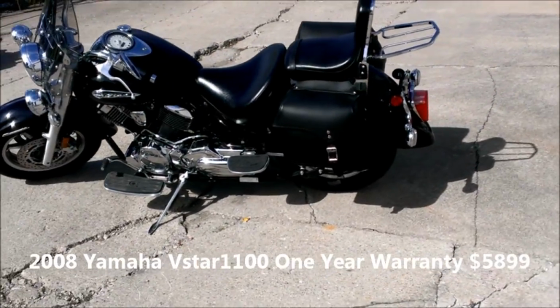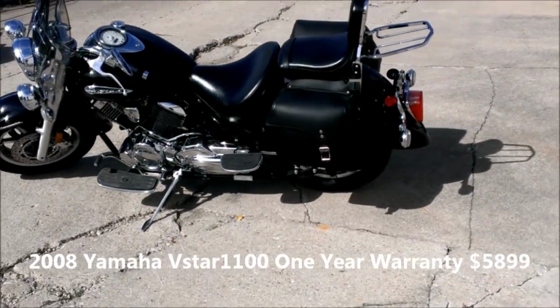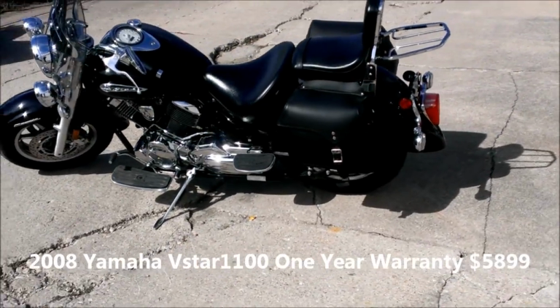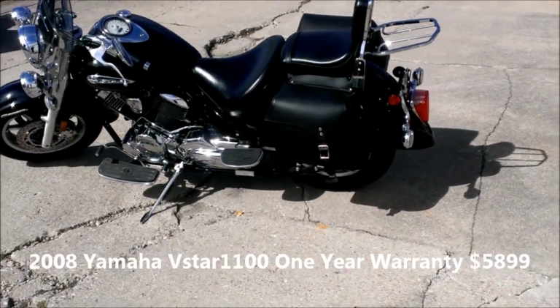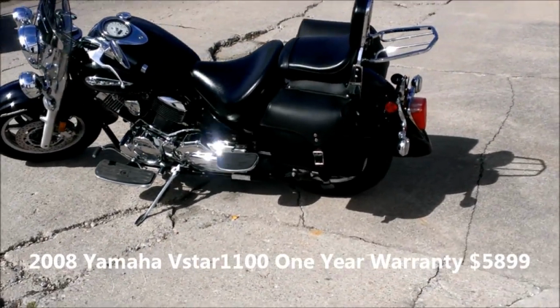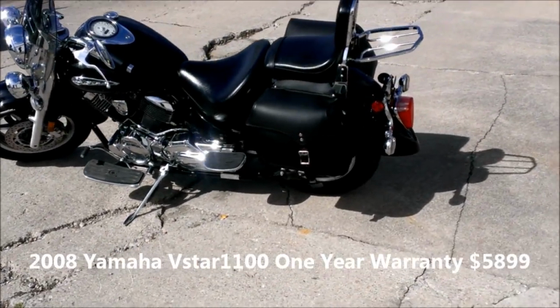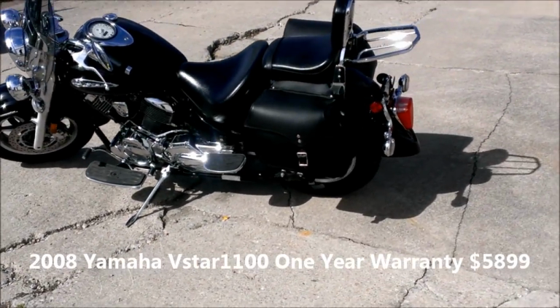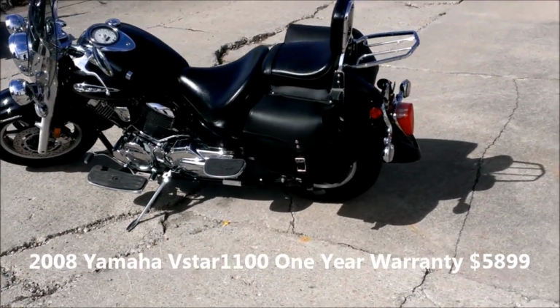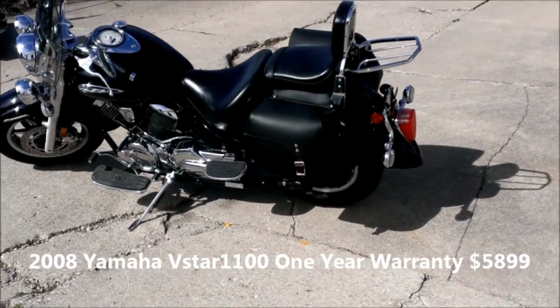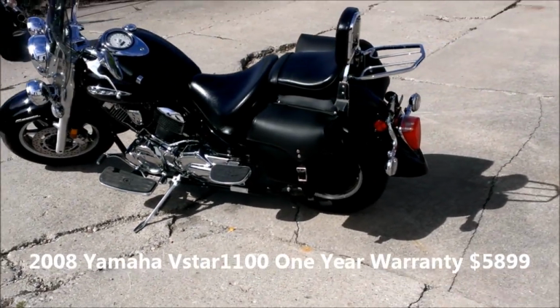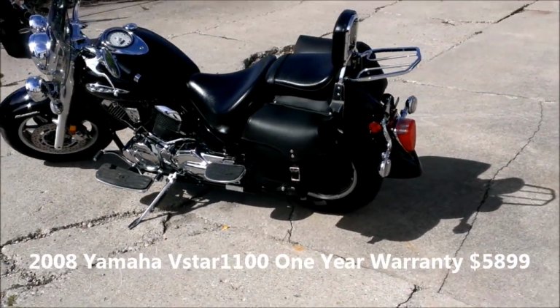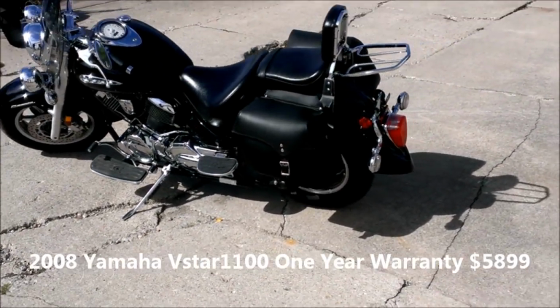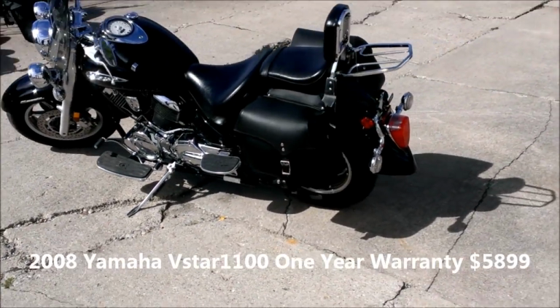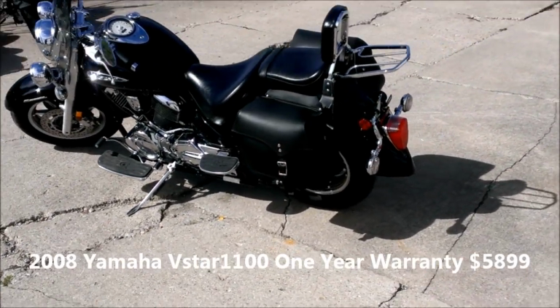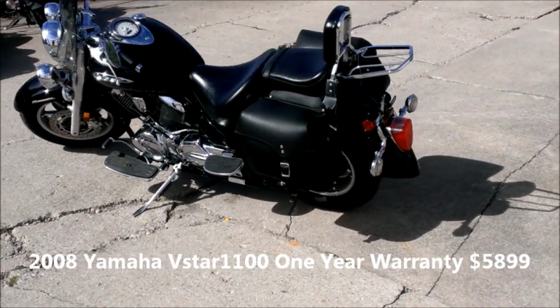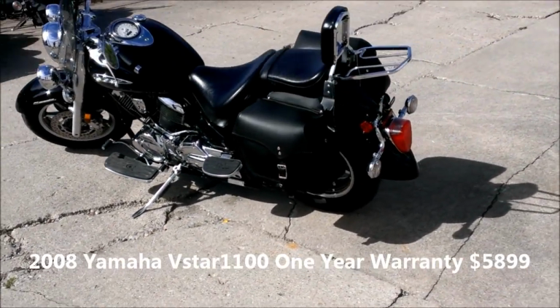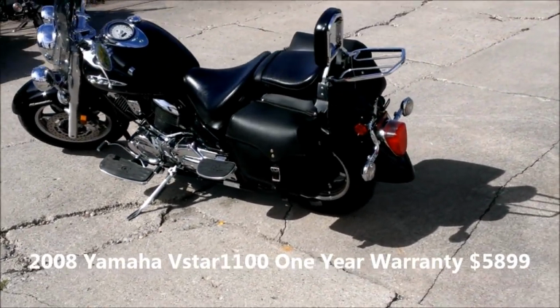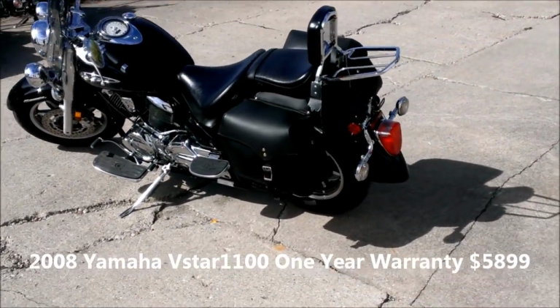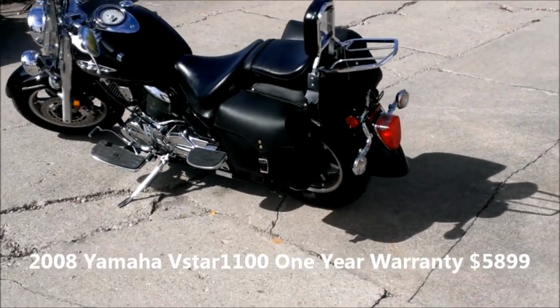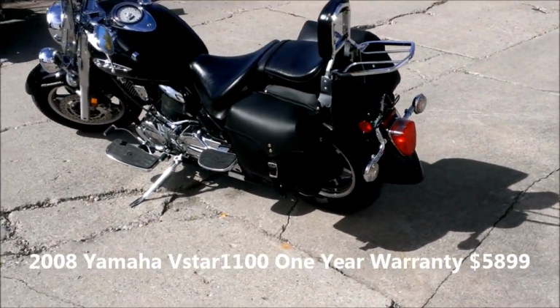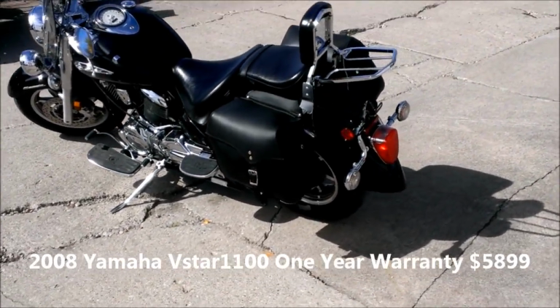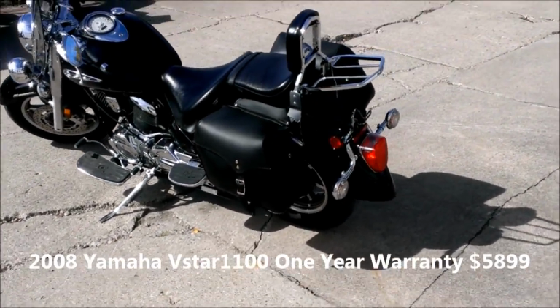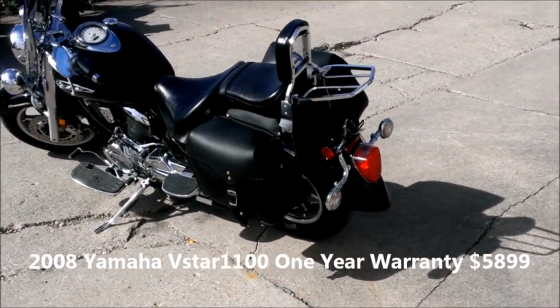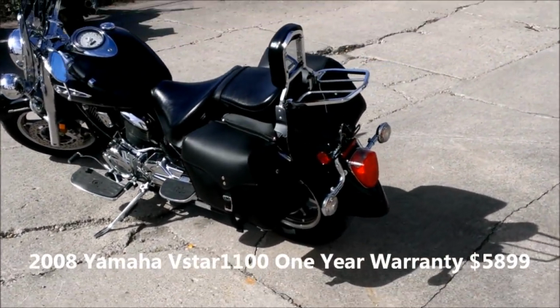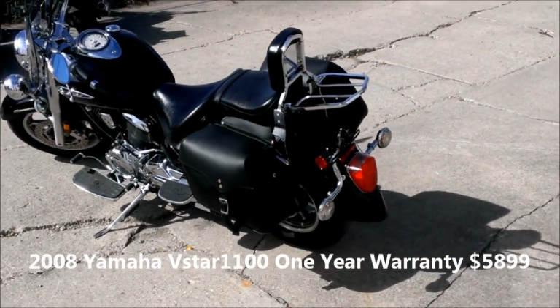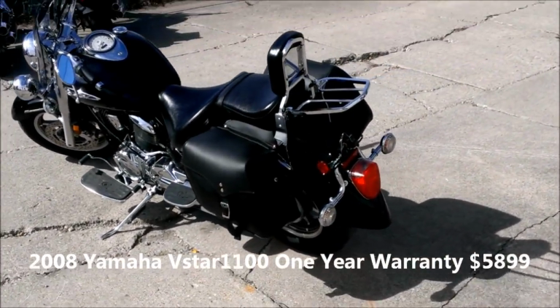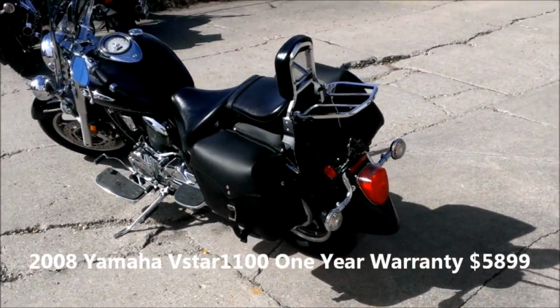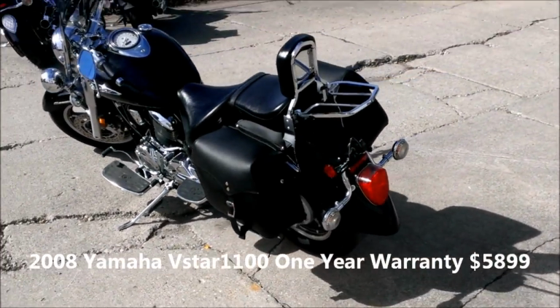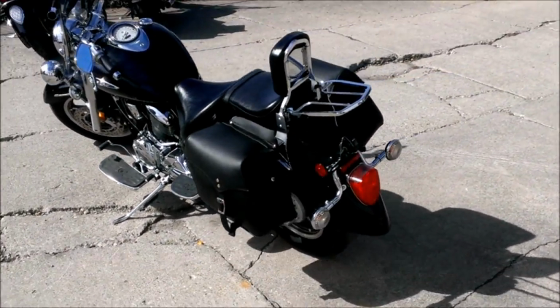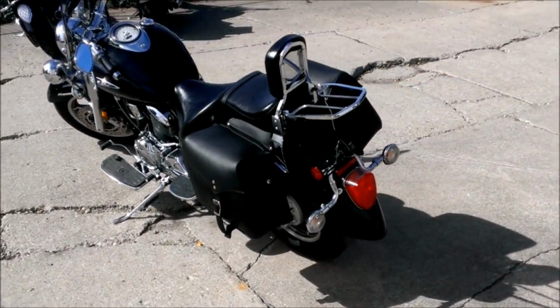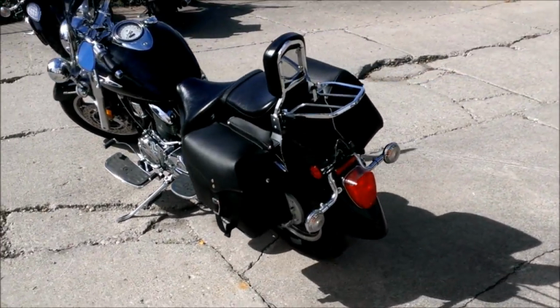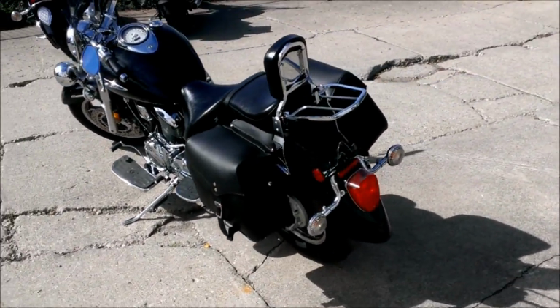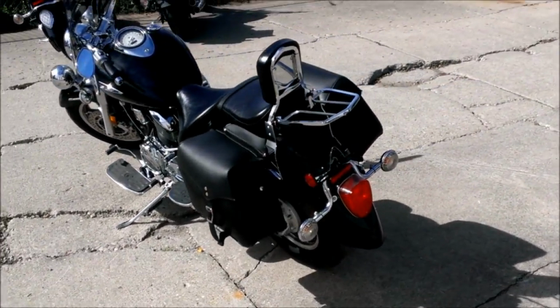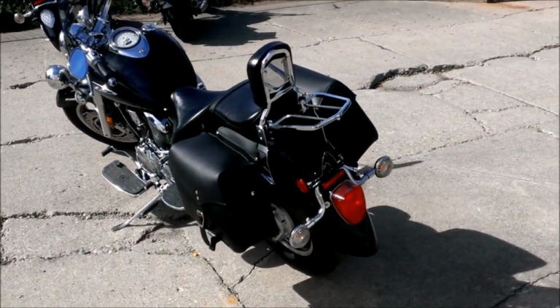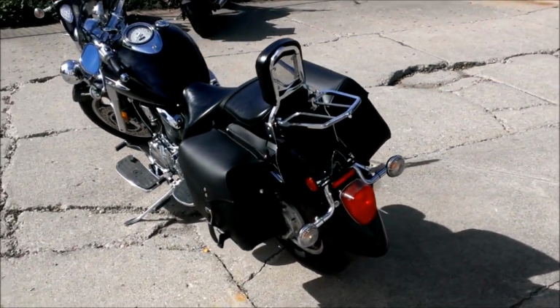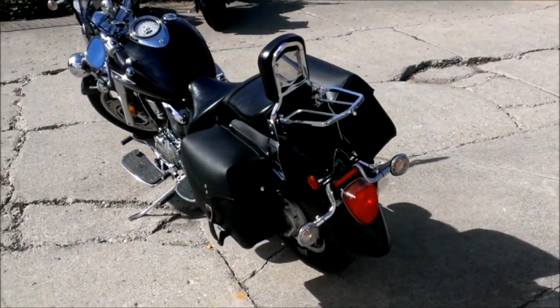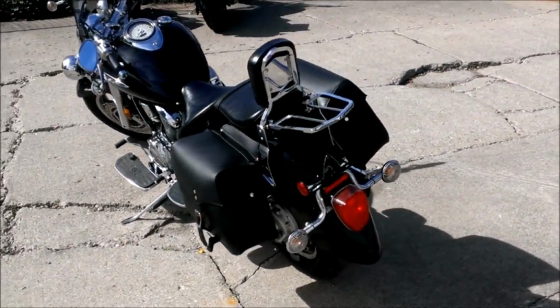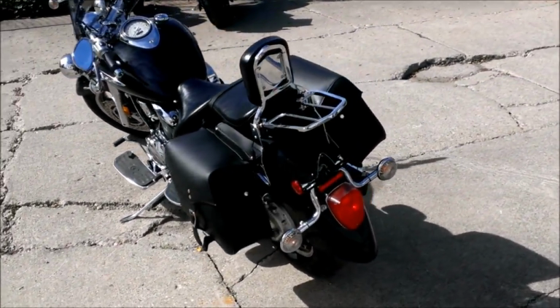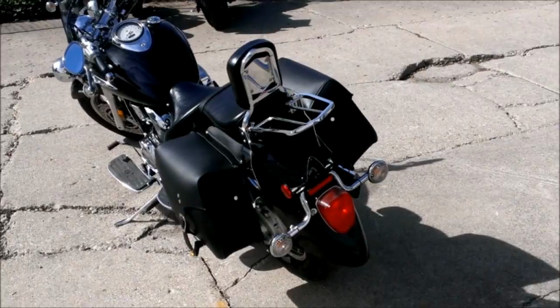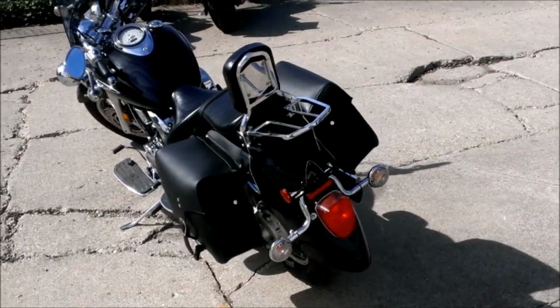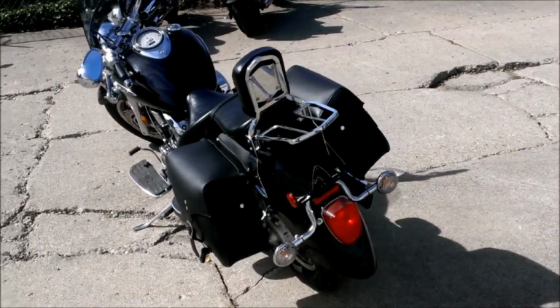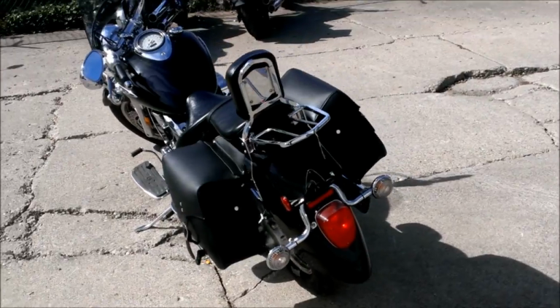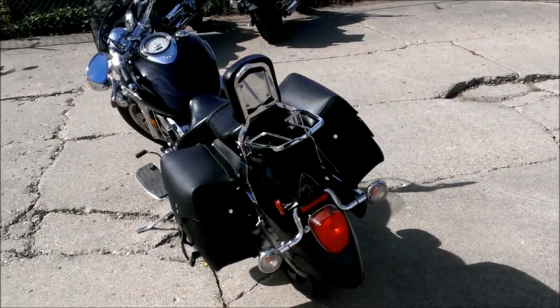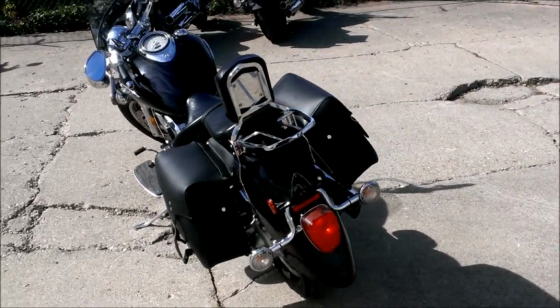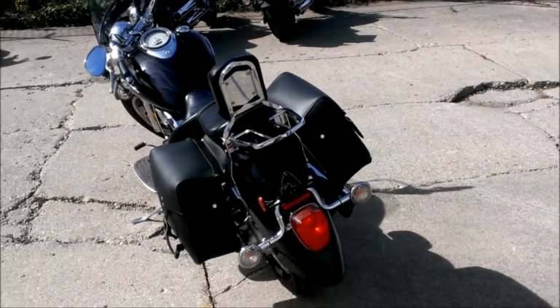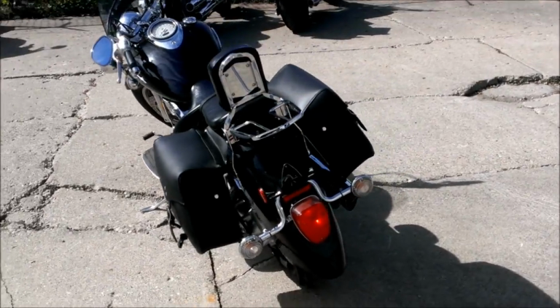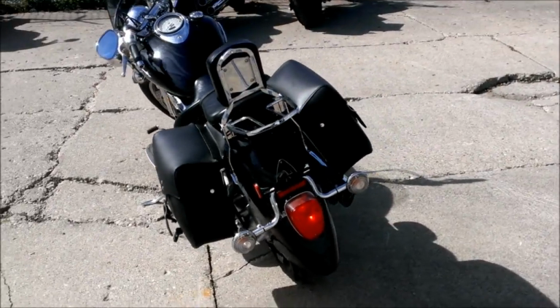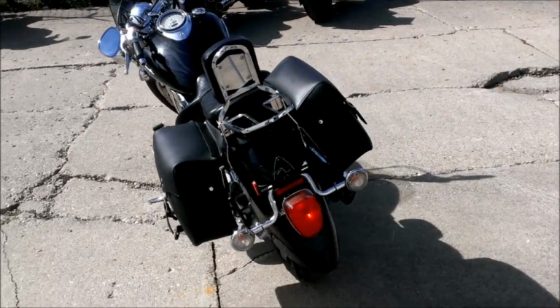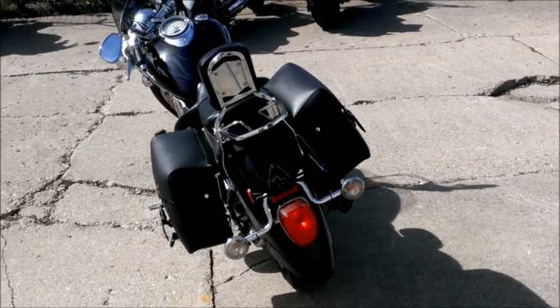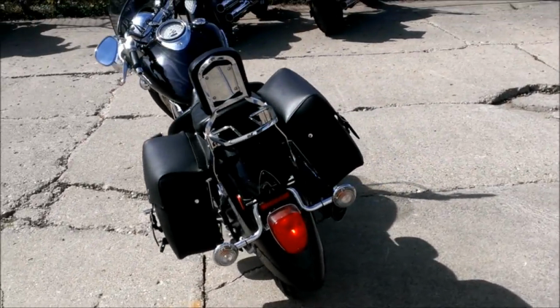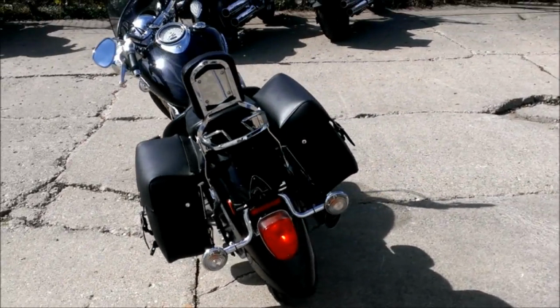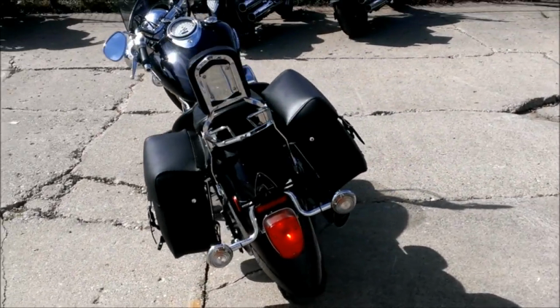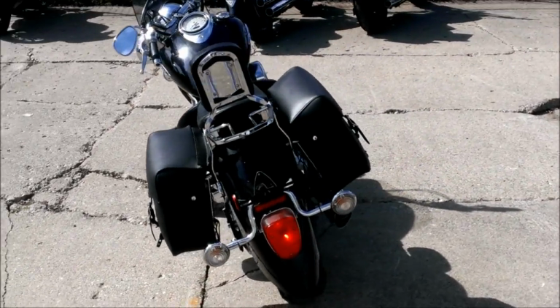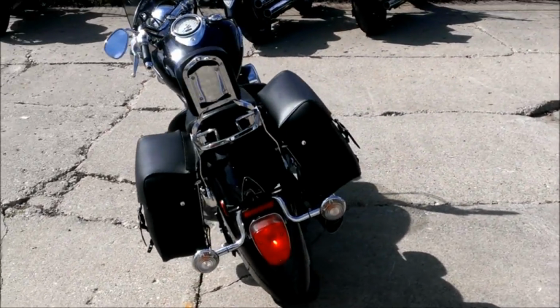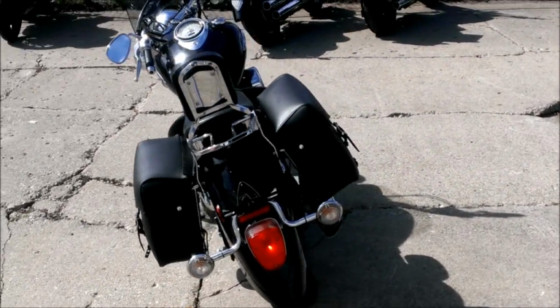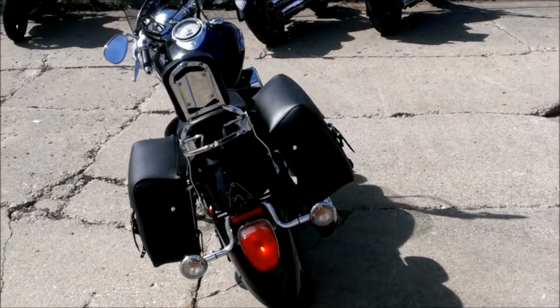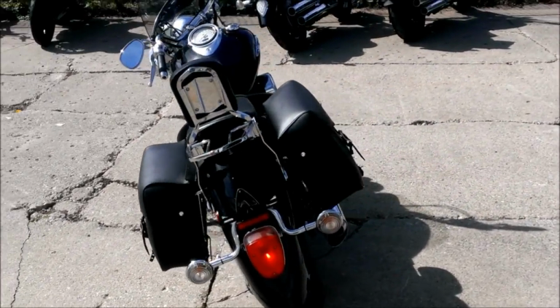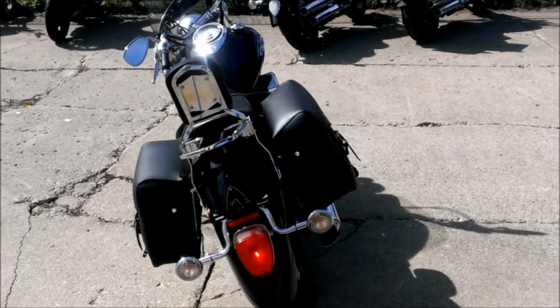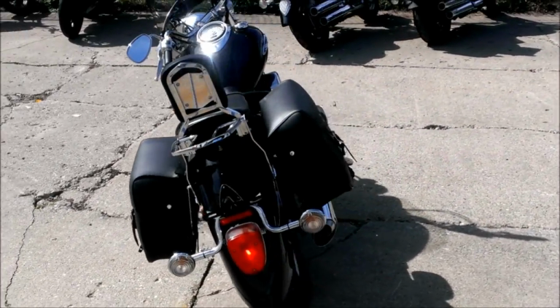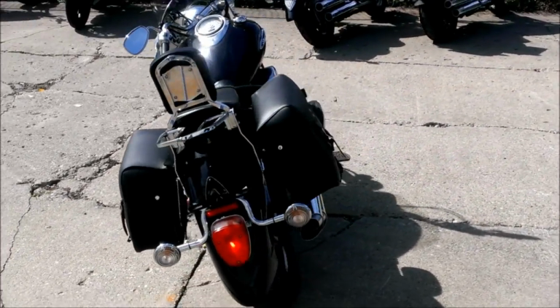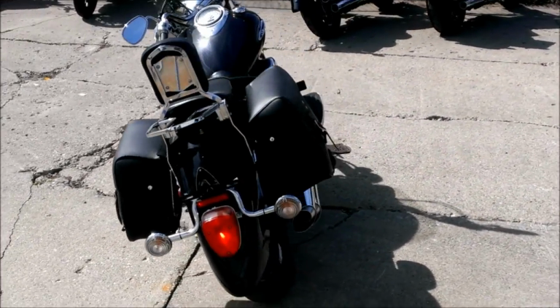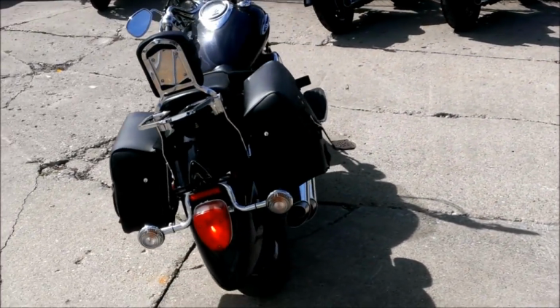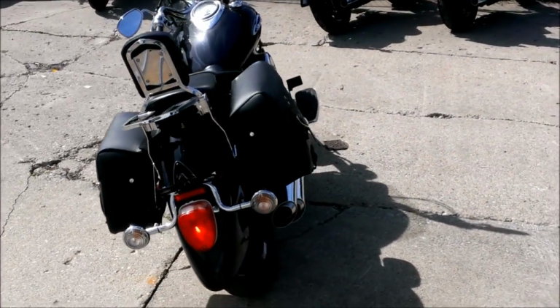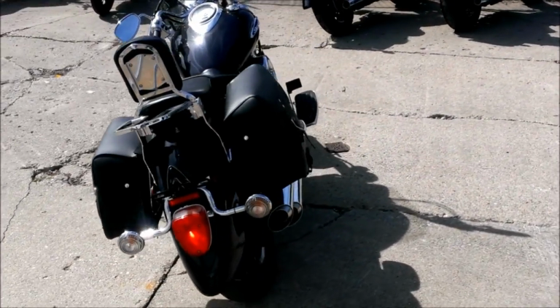There's a windshield, saddle bags, backrest with luggage rack, floorboards, highway lights, and tons of chrome.